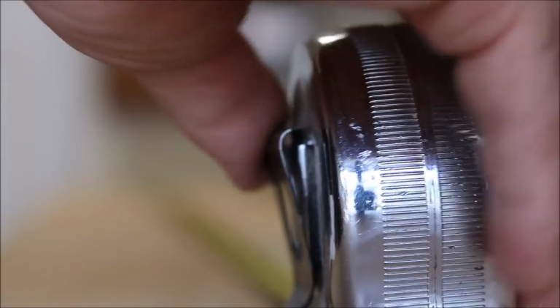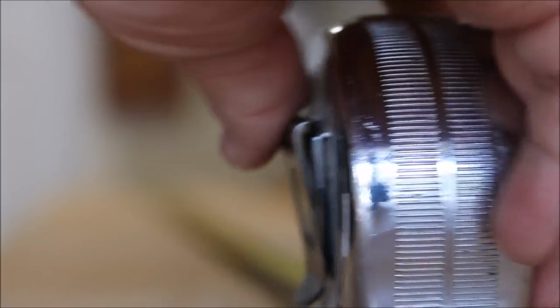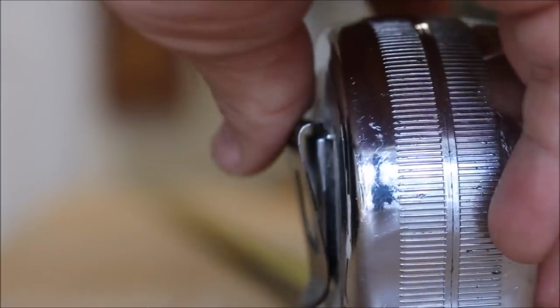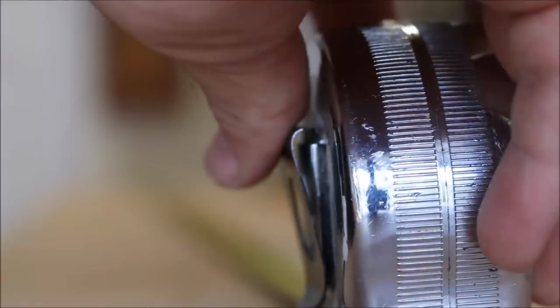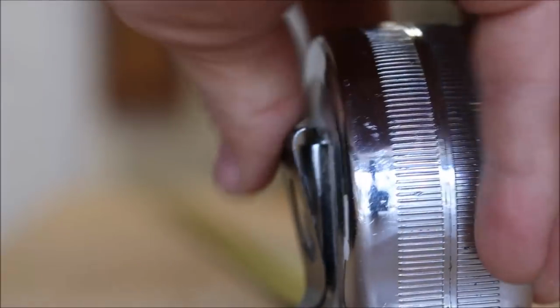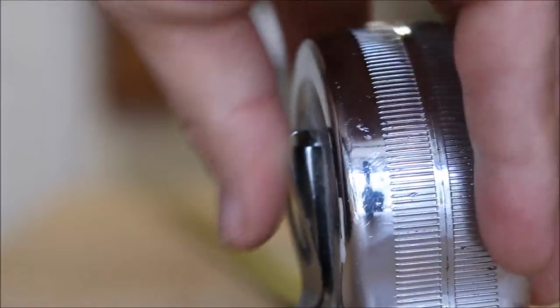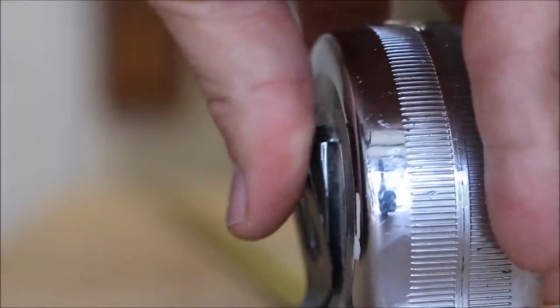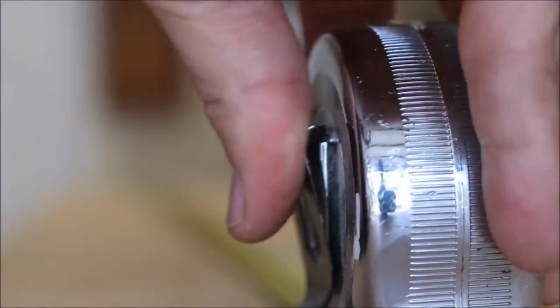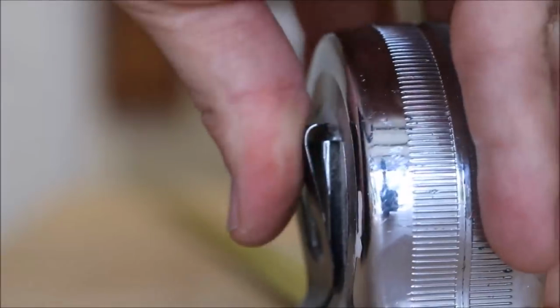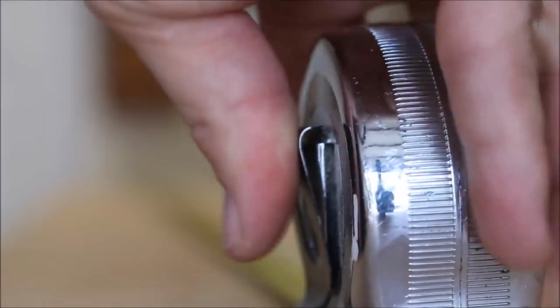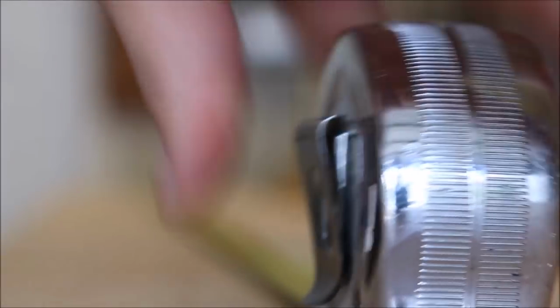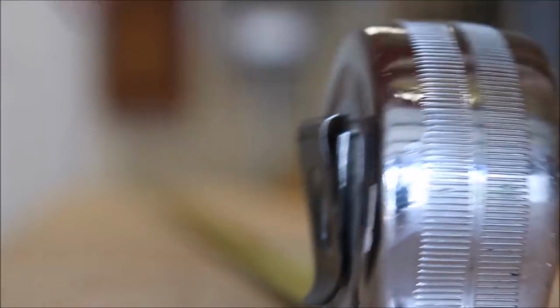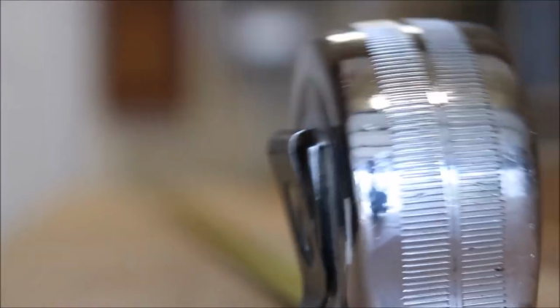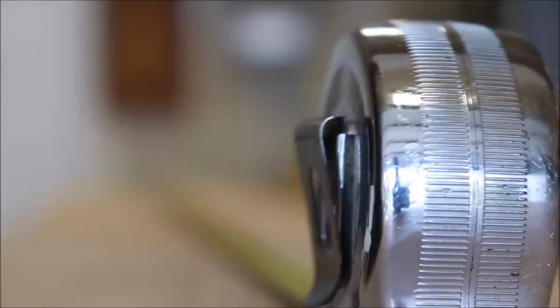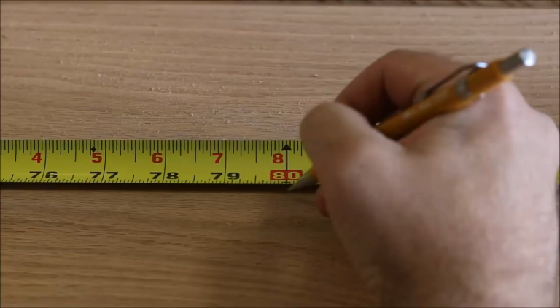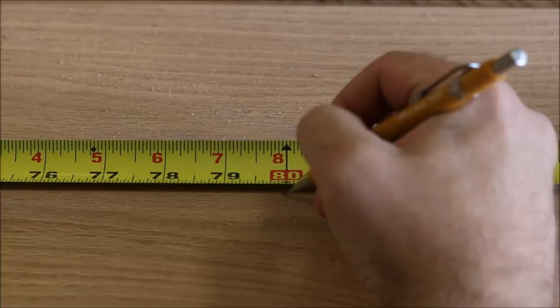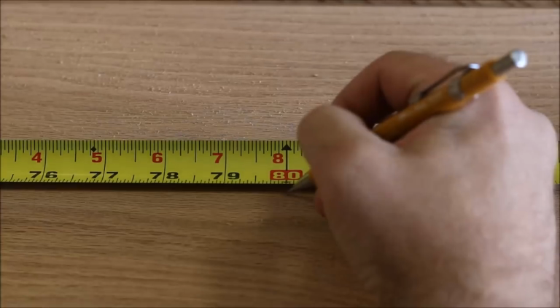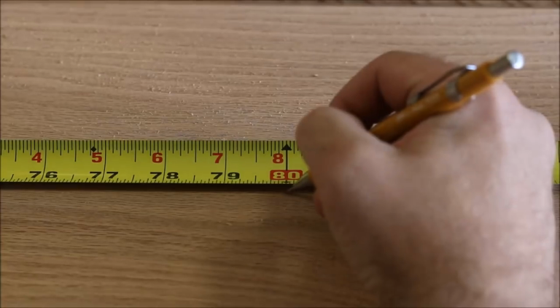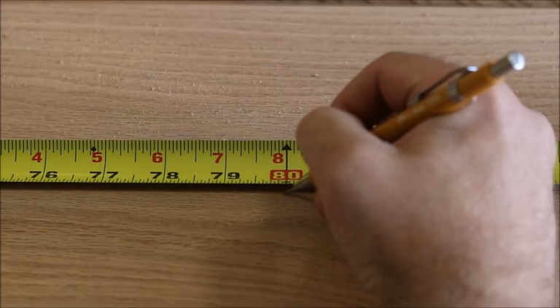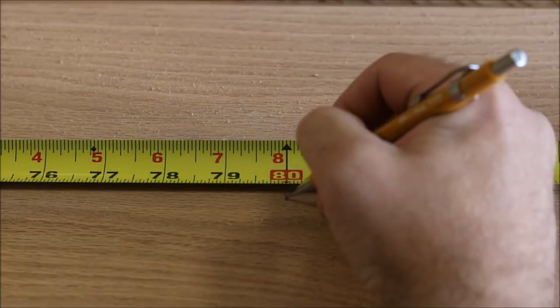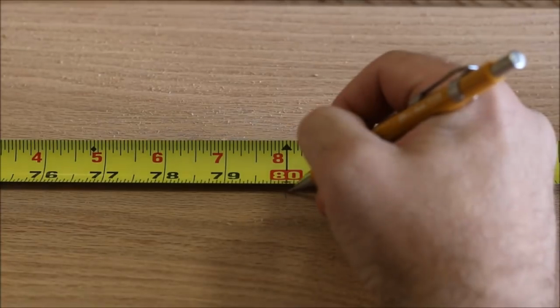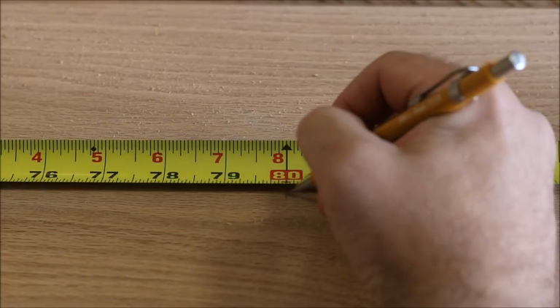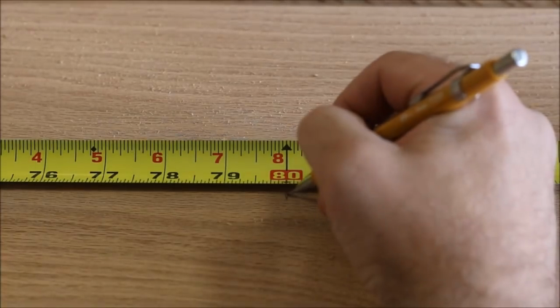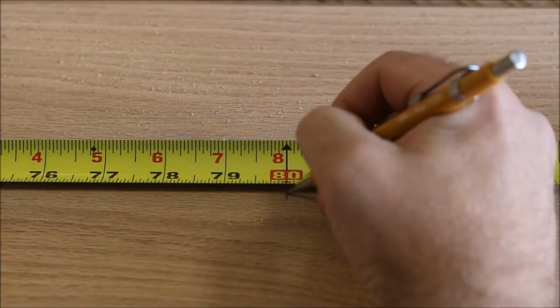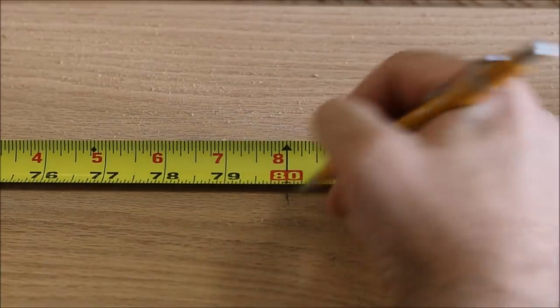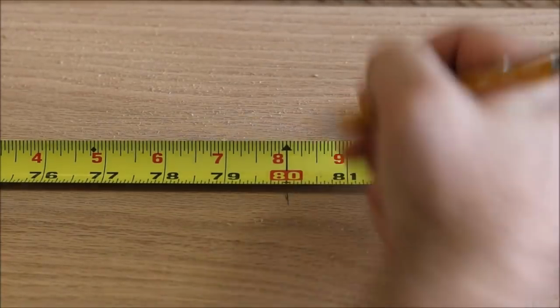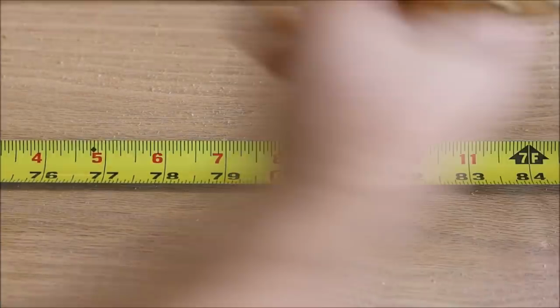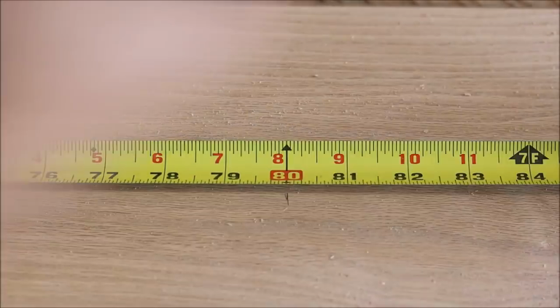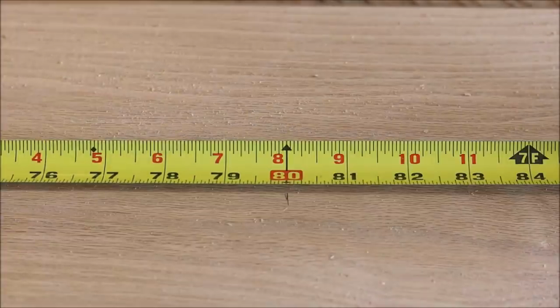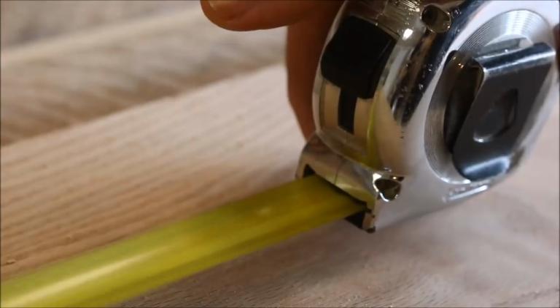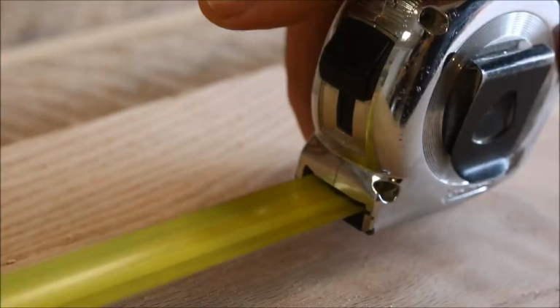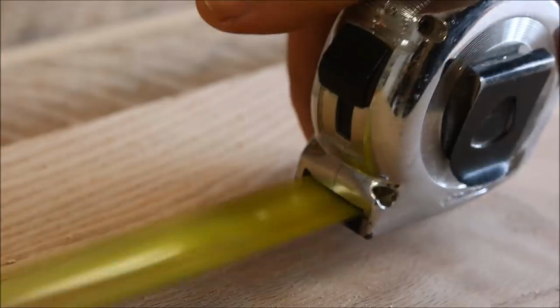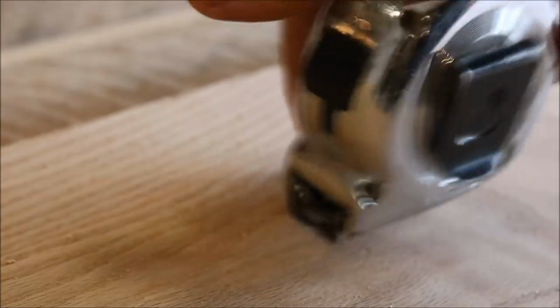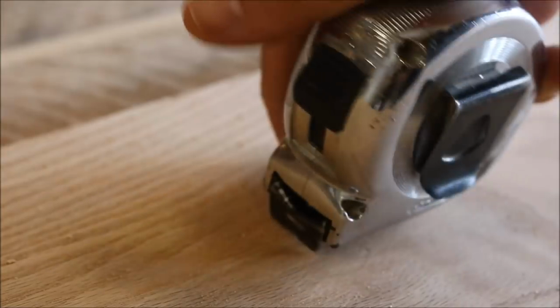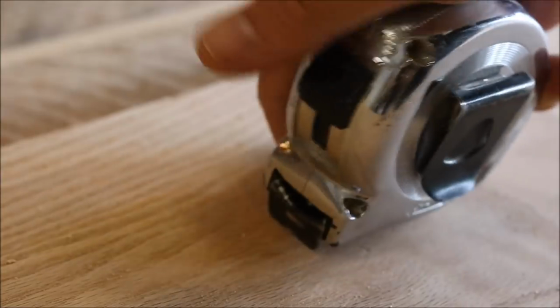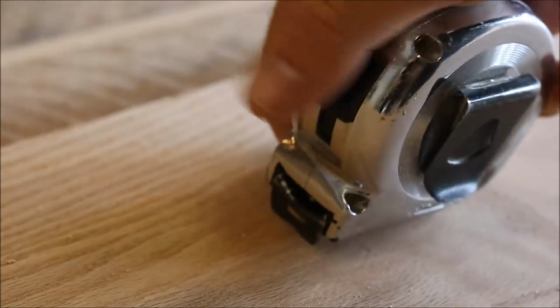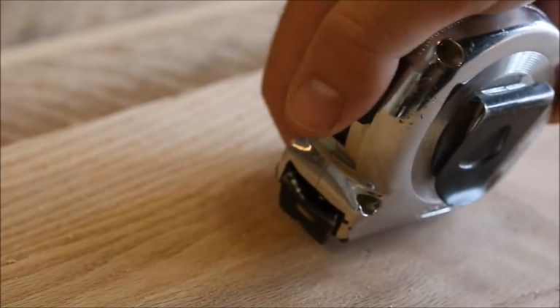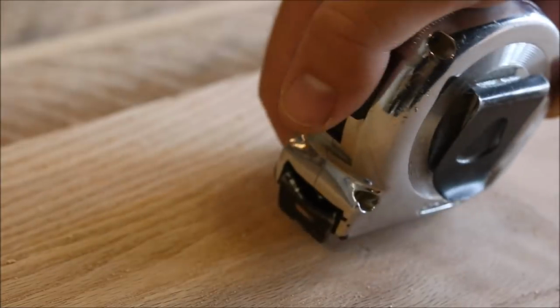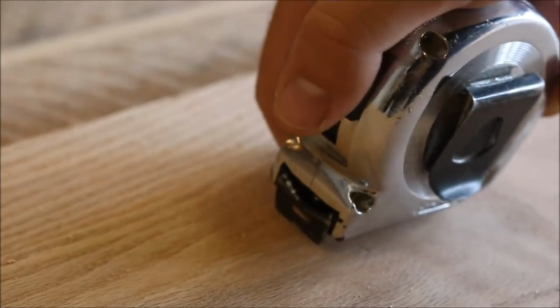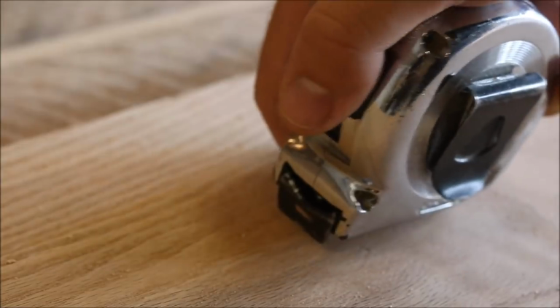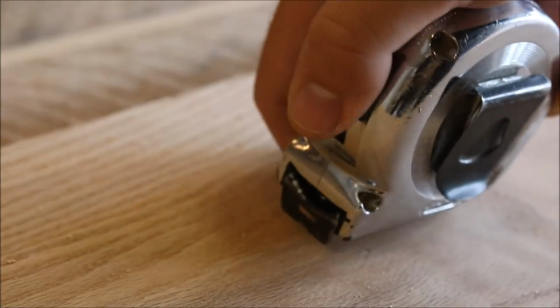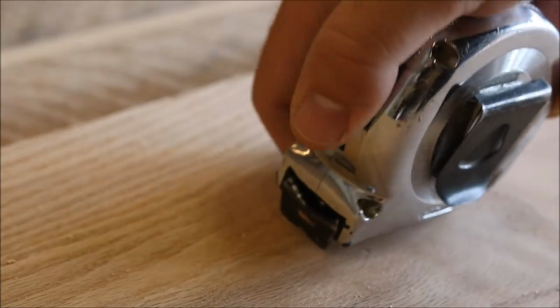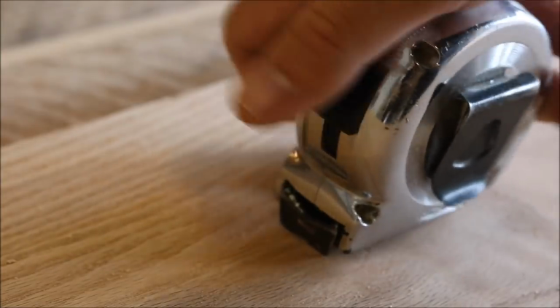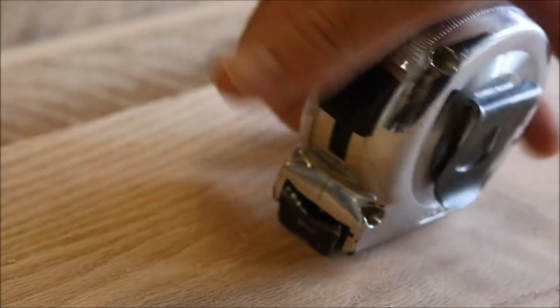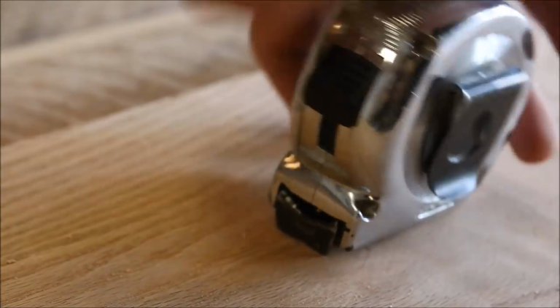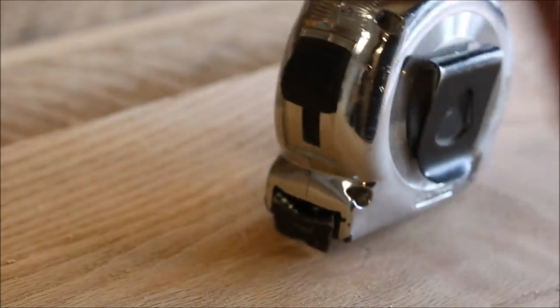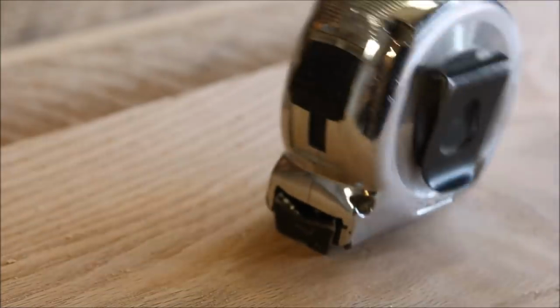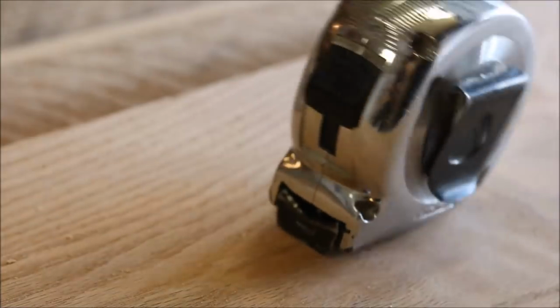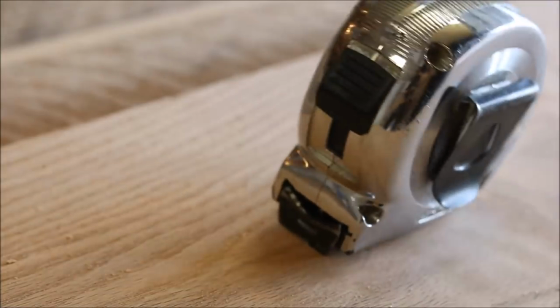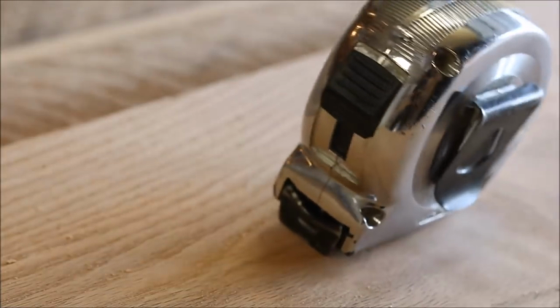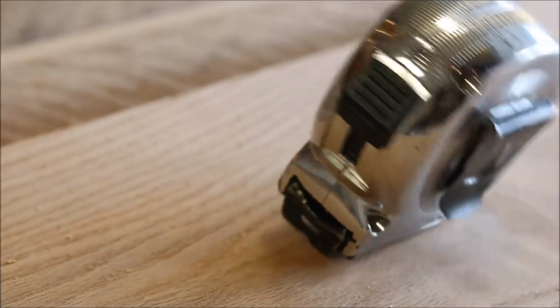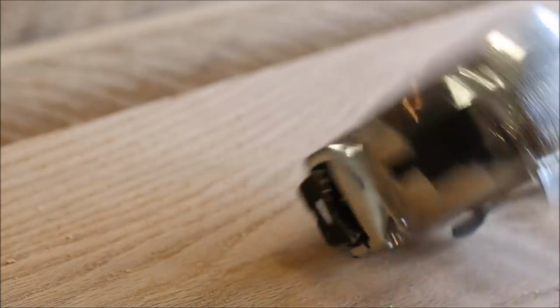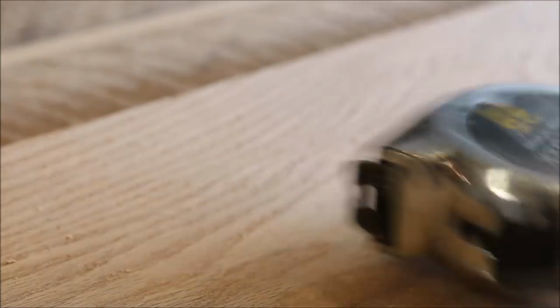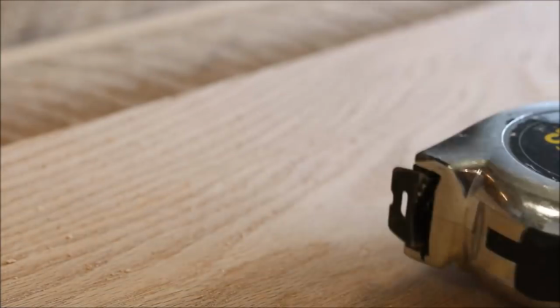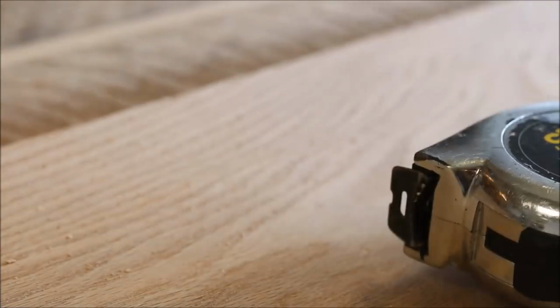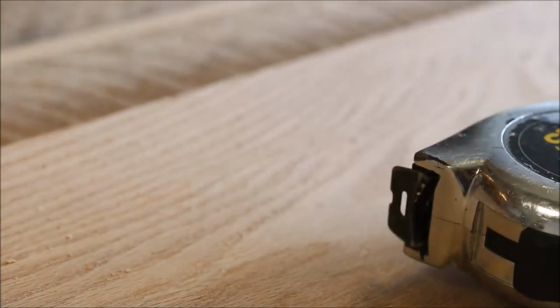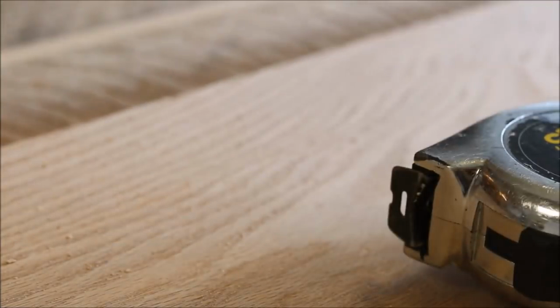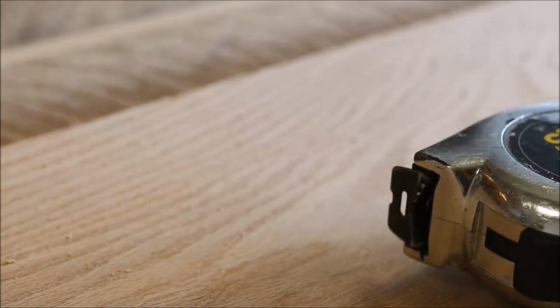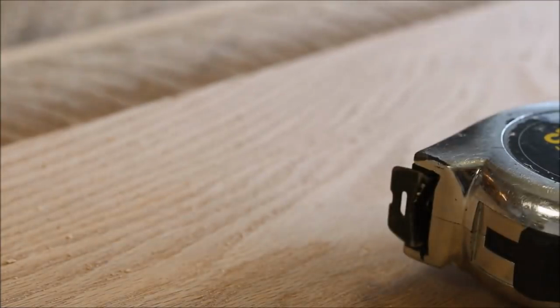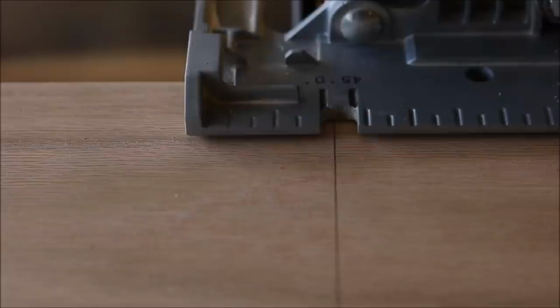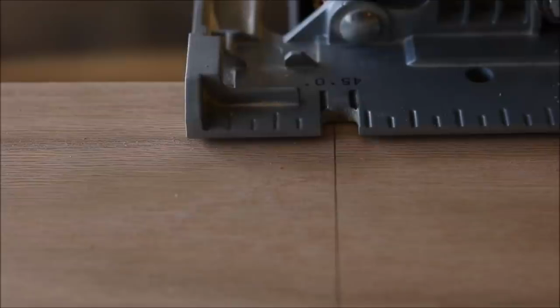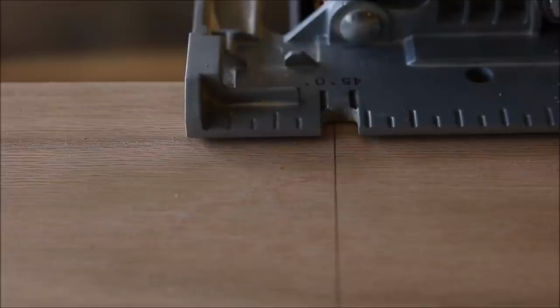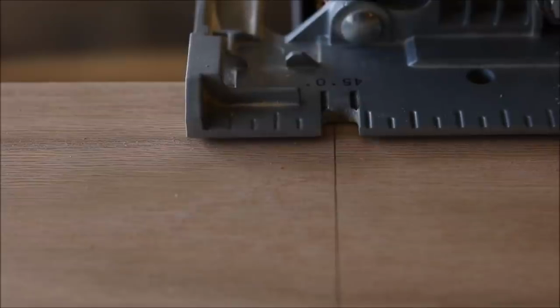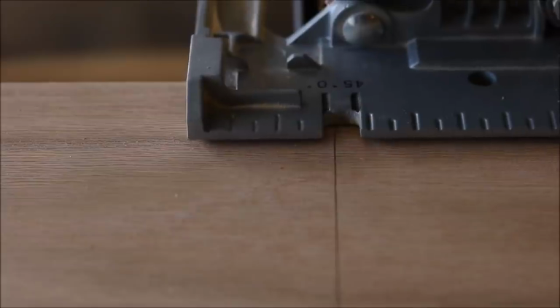Once all of my boards are flat, I'll cut them to my desired length. Because these boards are so big and heavy, I just use a circular saw.